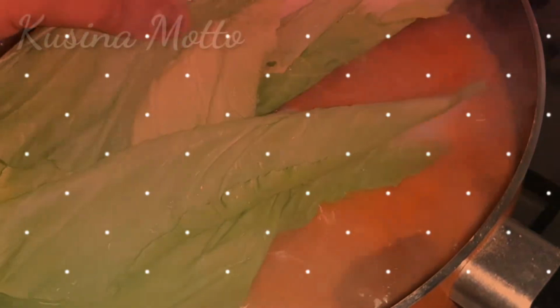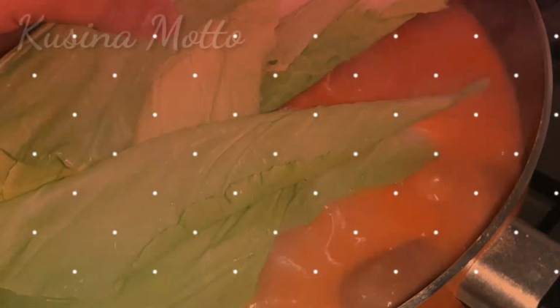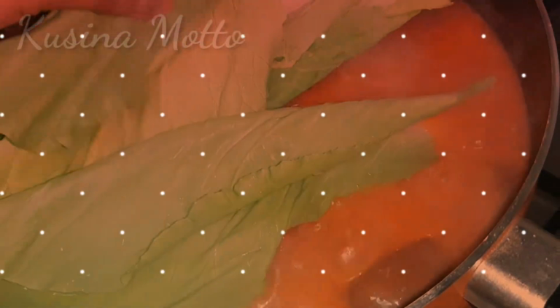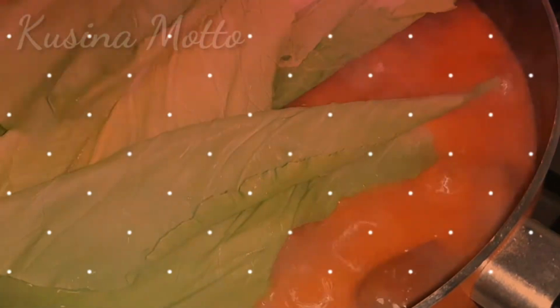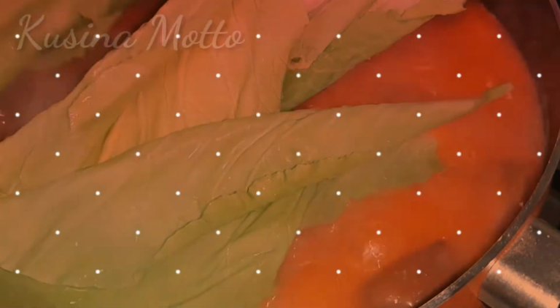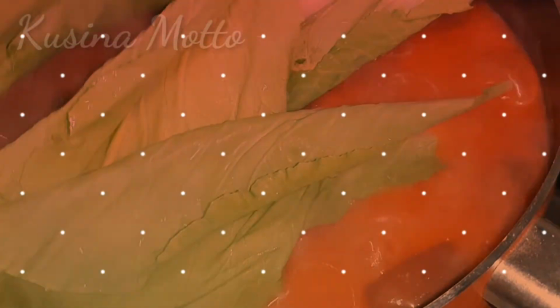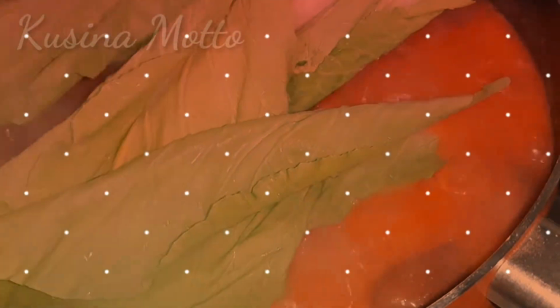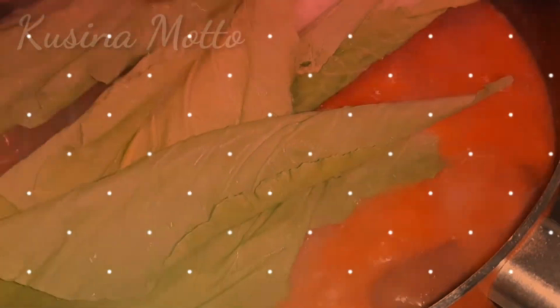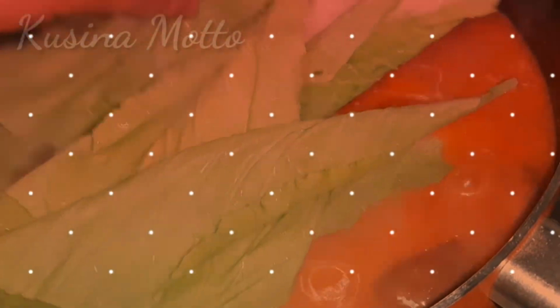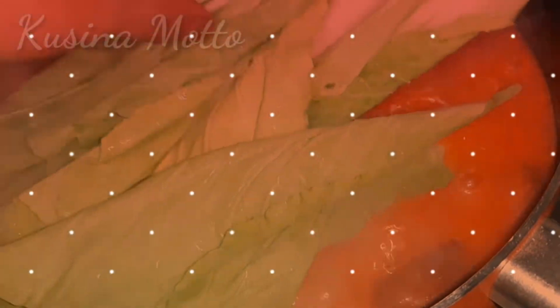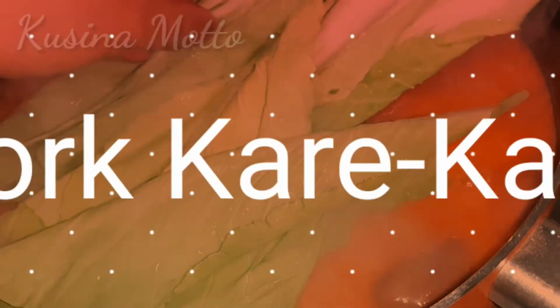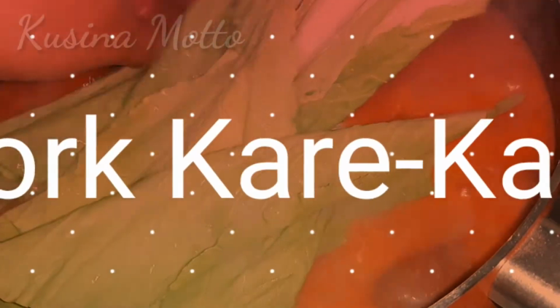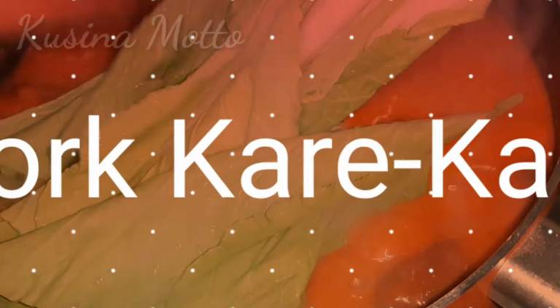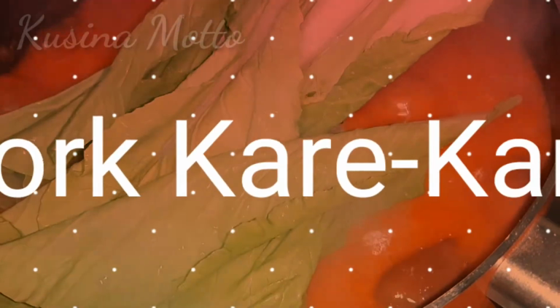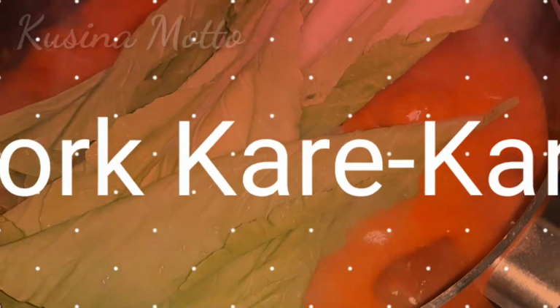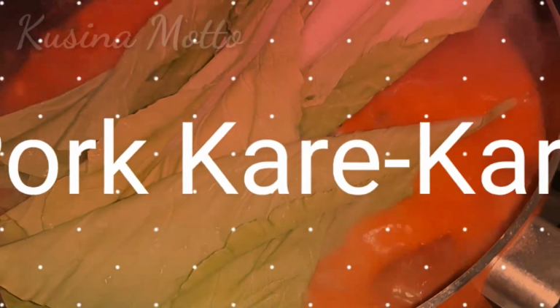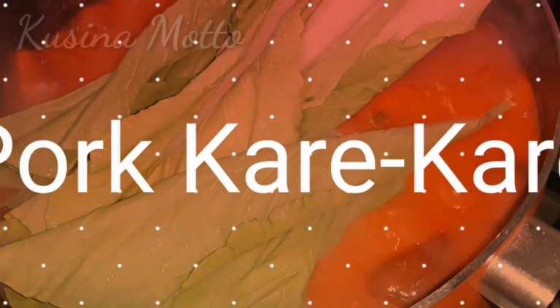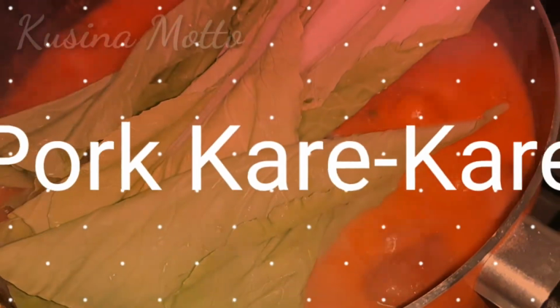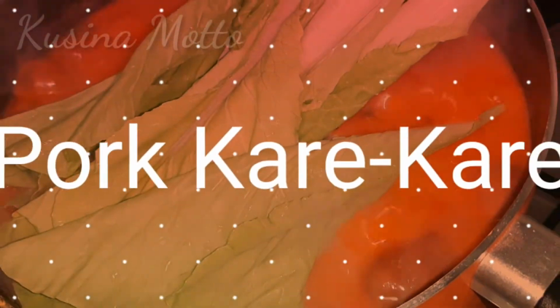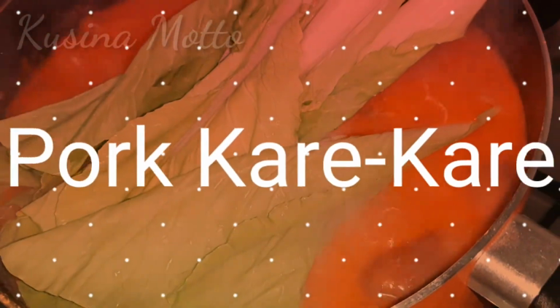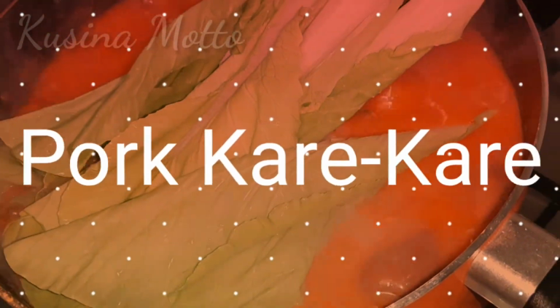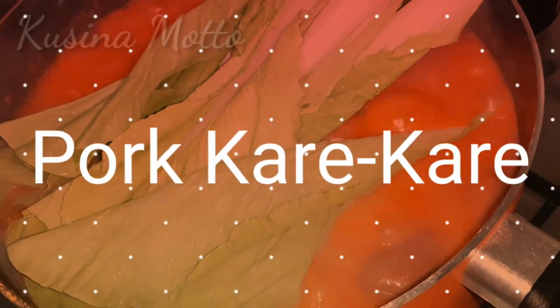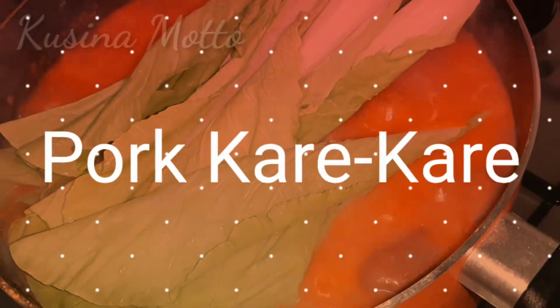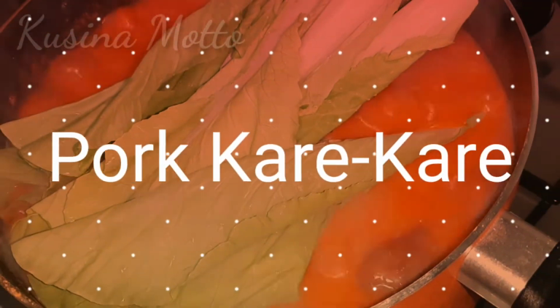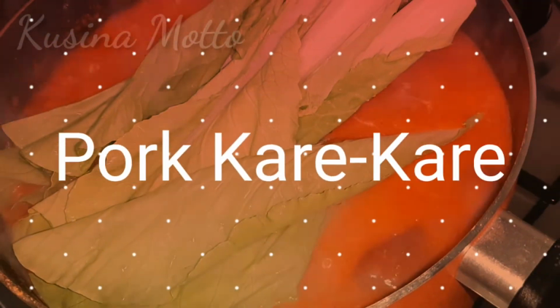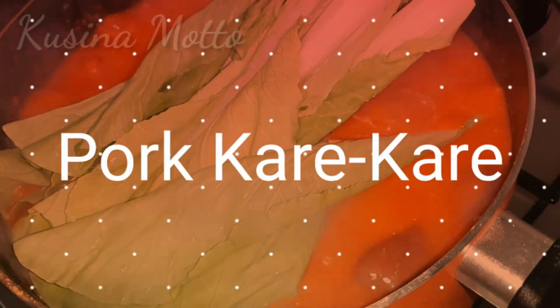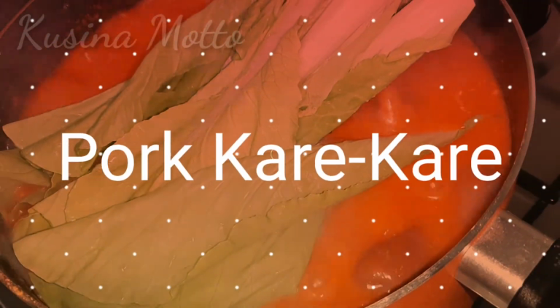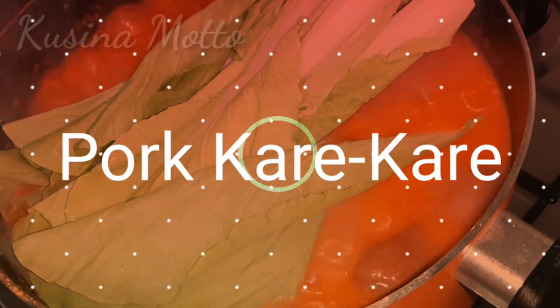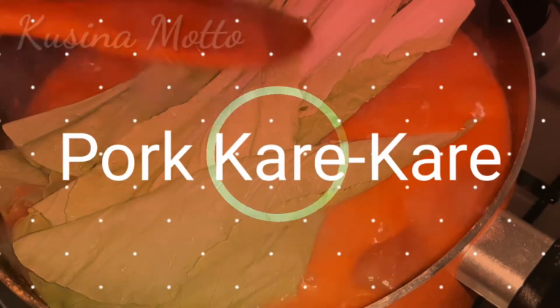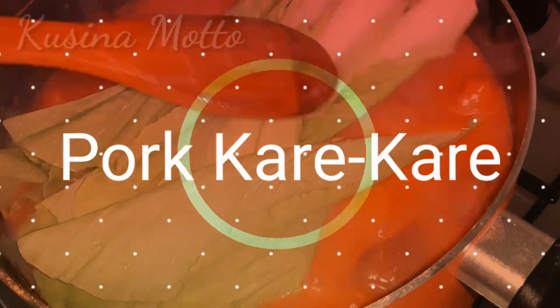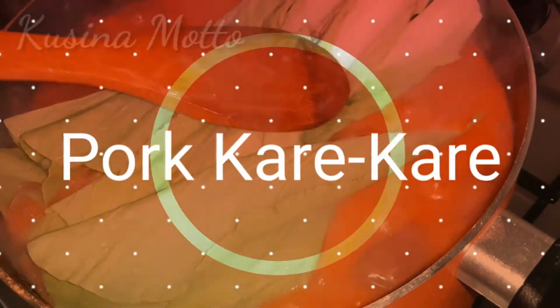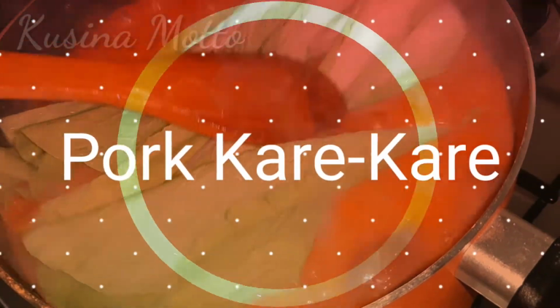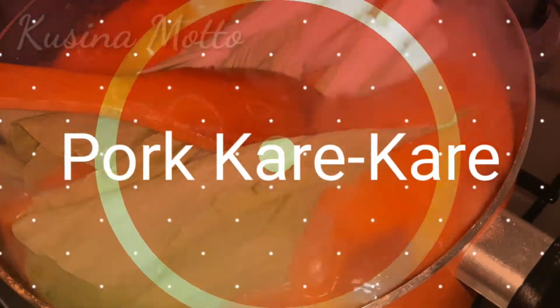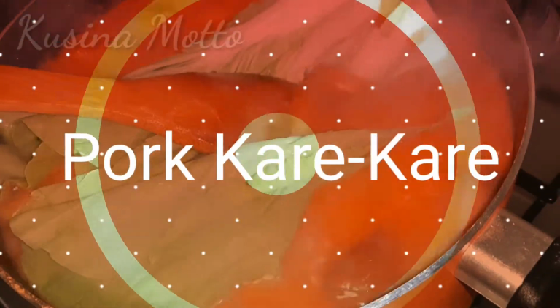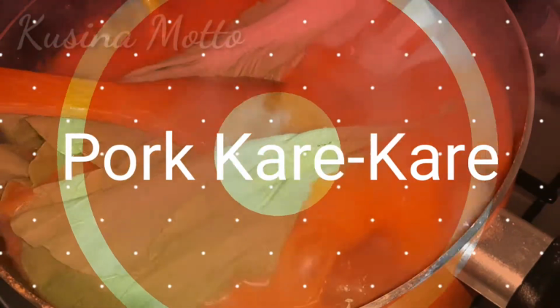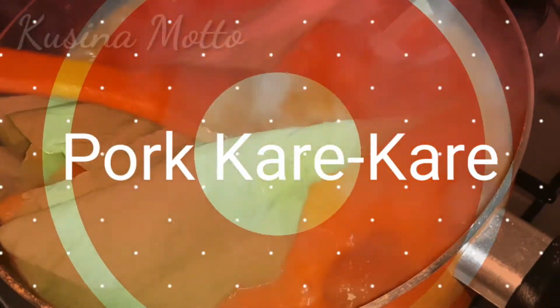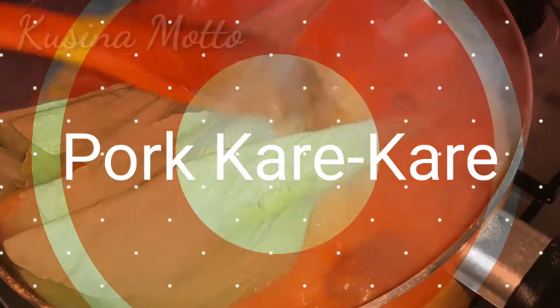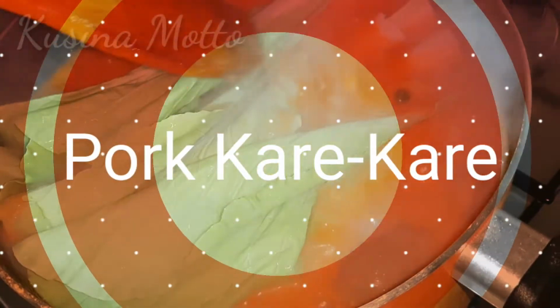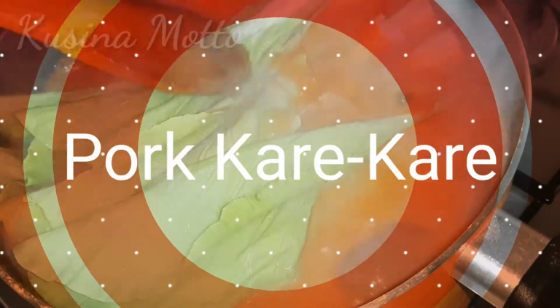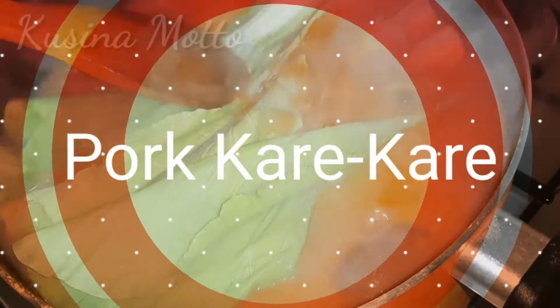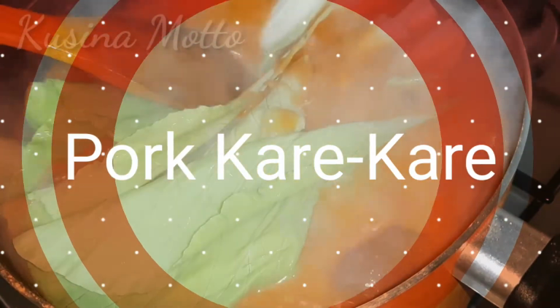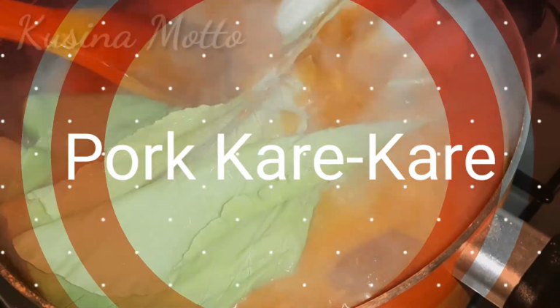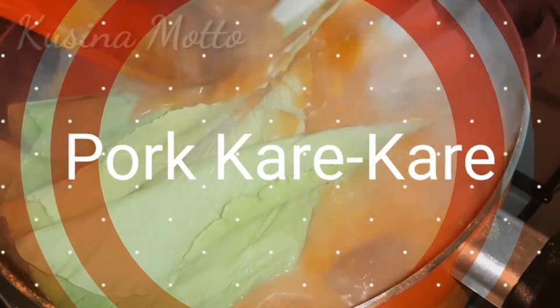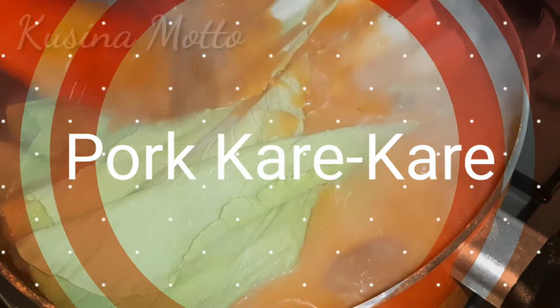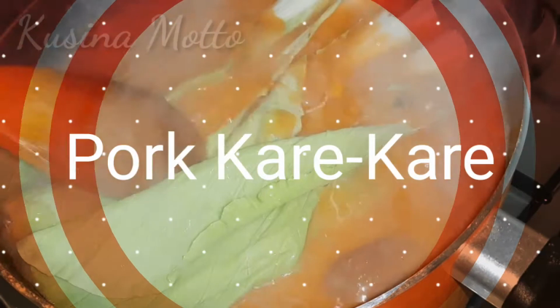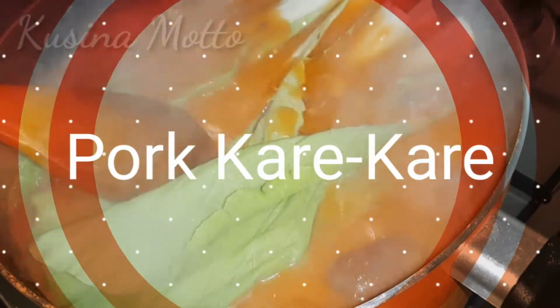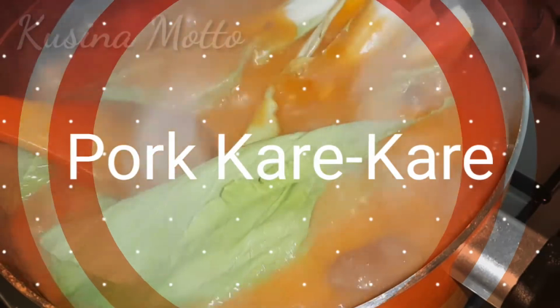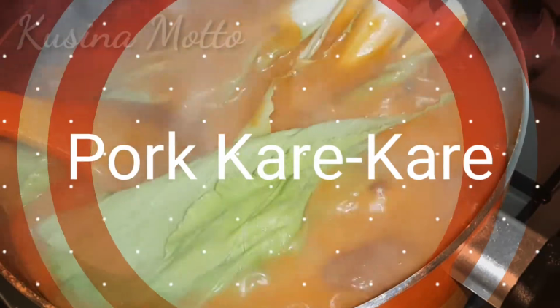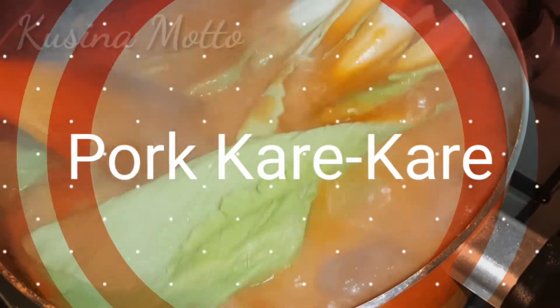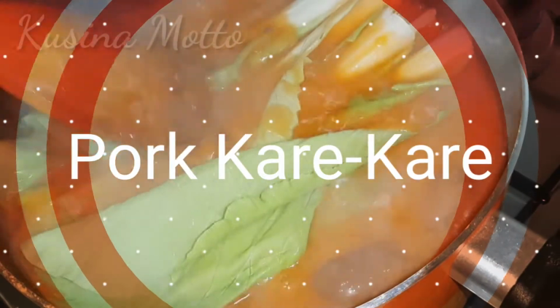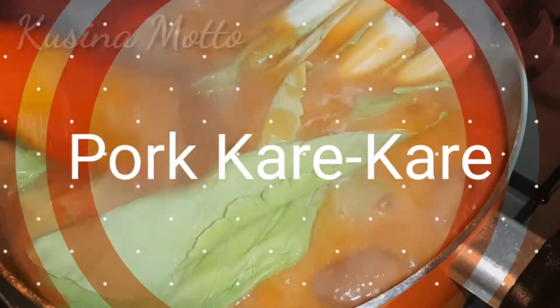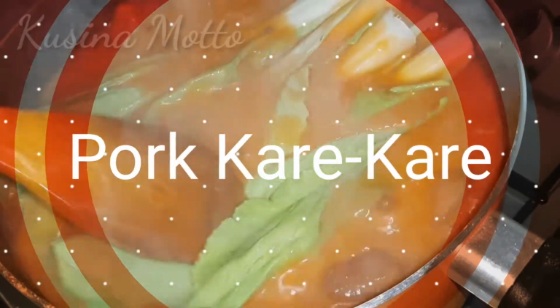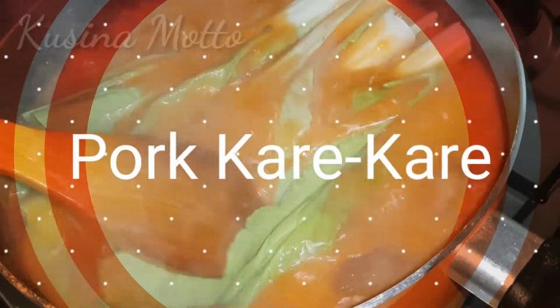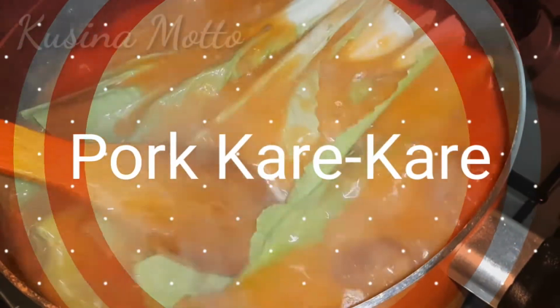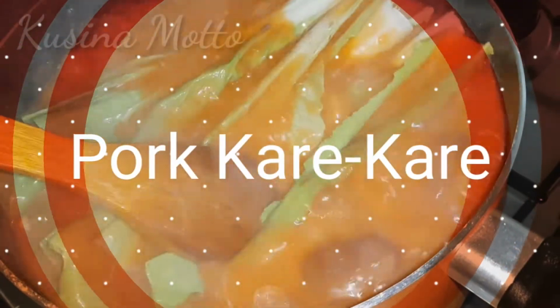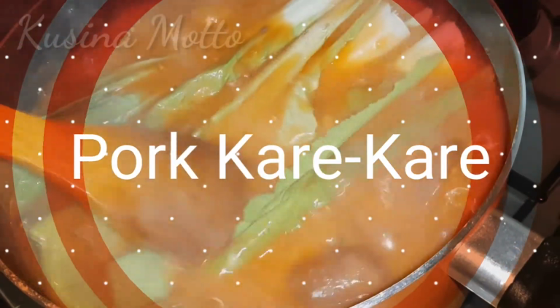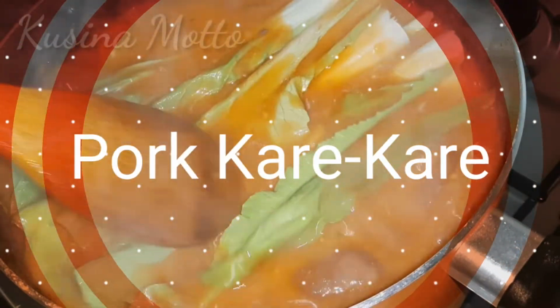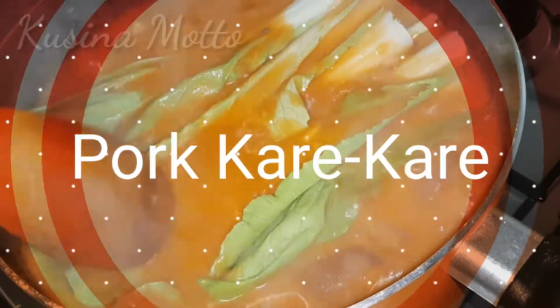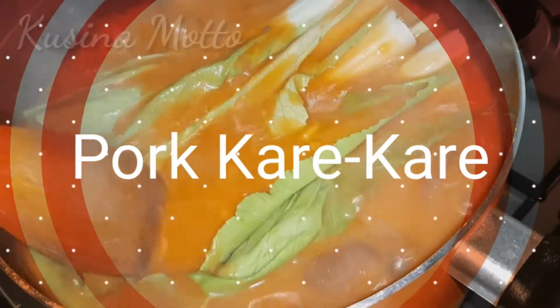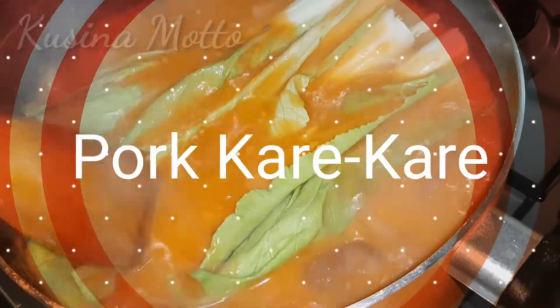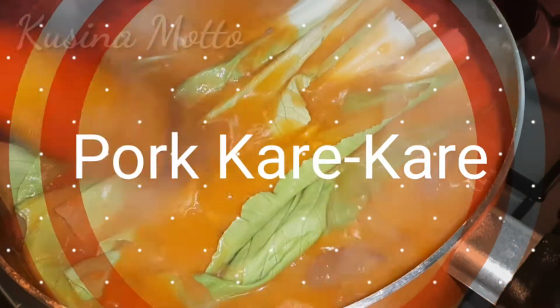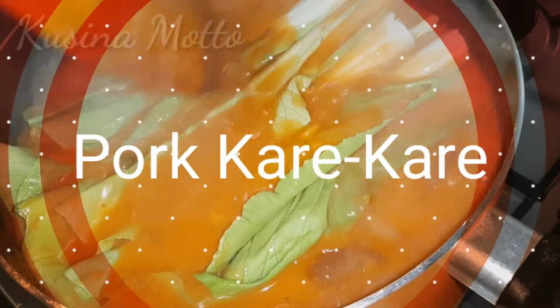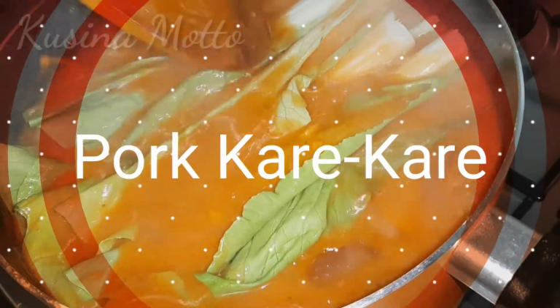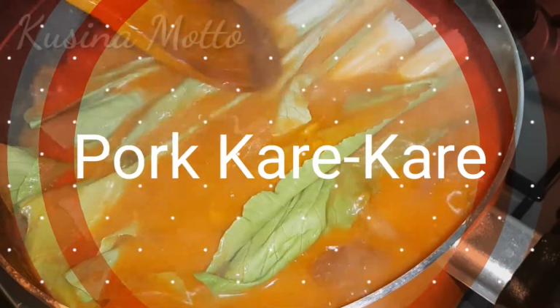Hello everyone, welcome back to my channel. Today we will be cooking pork kare-kare, so just keep on watching.